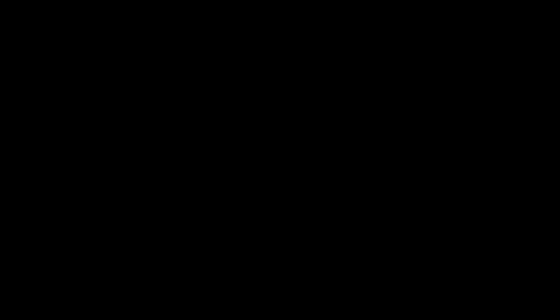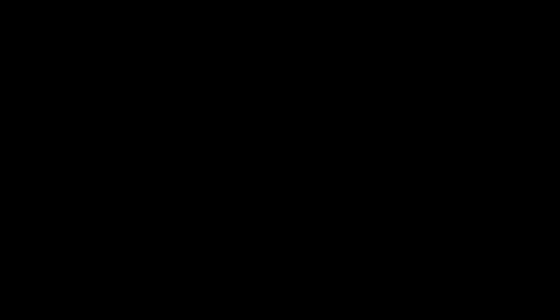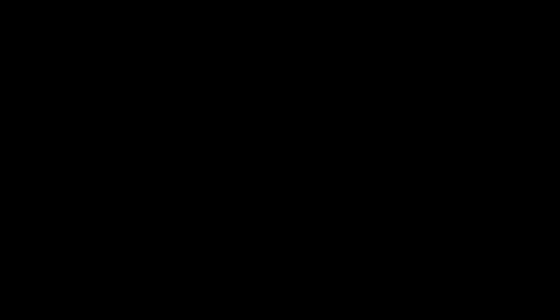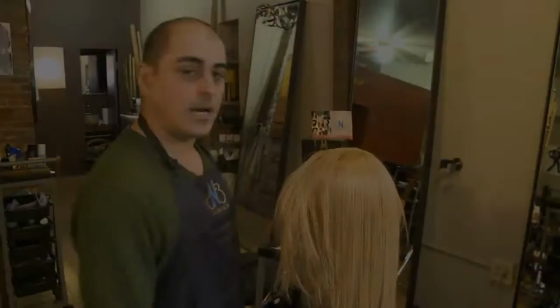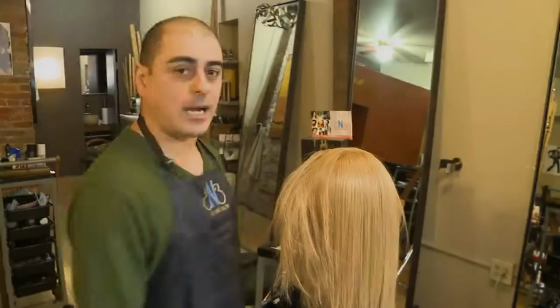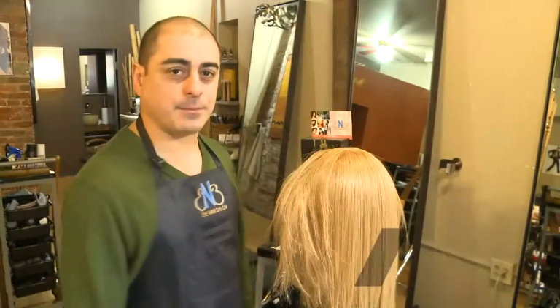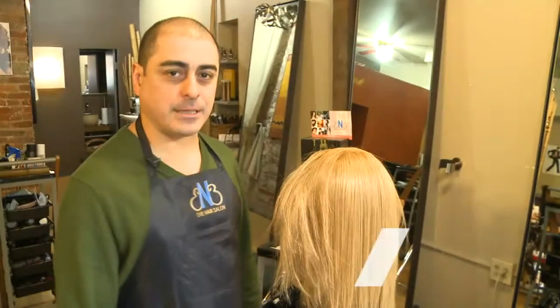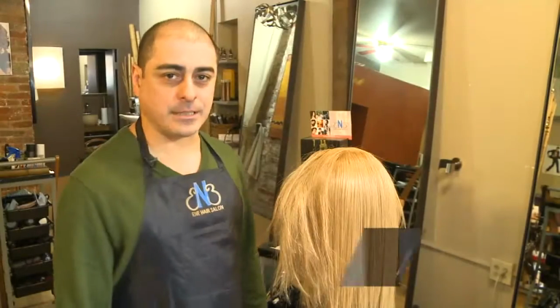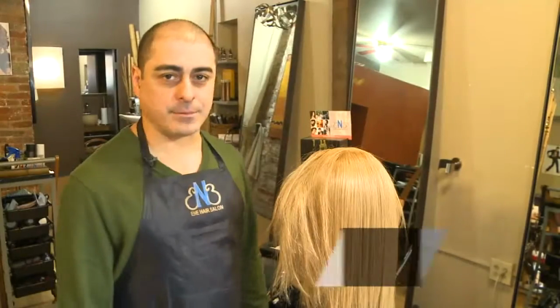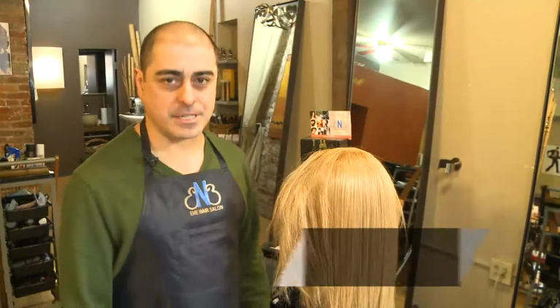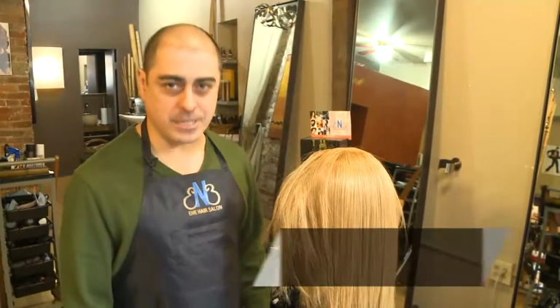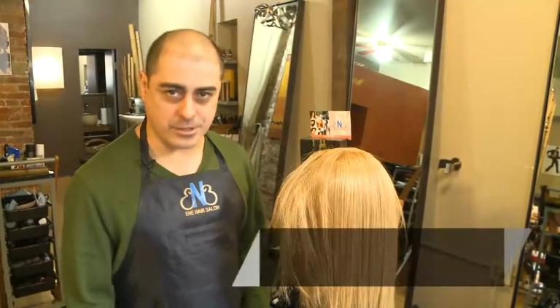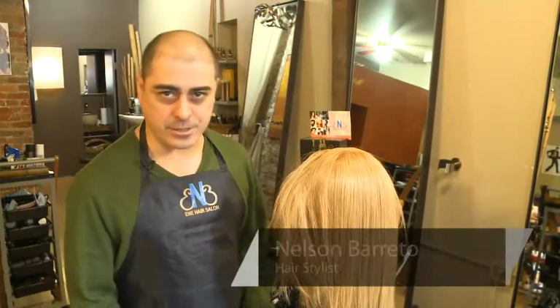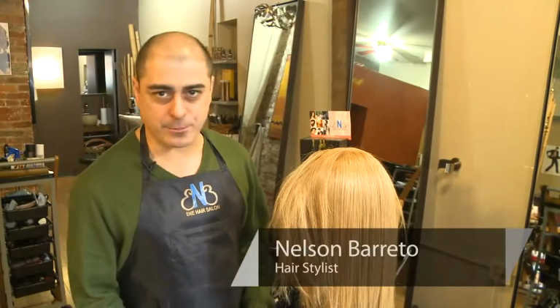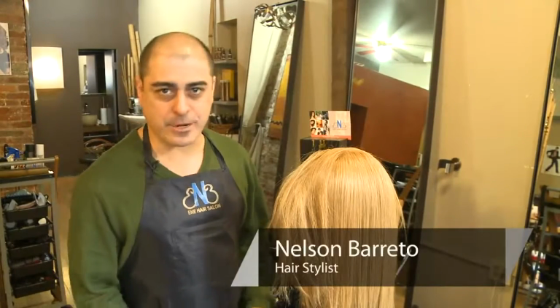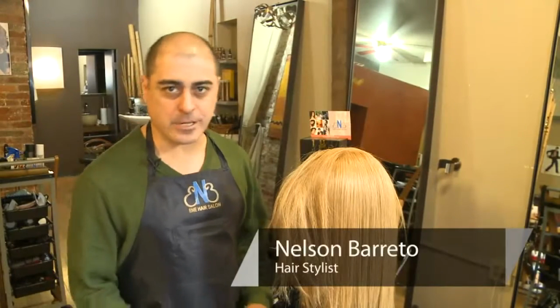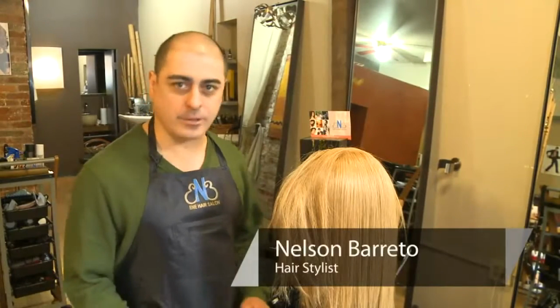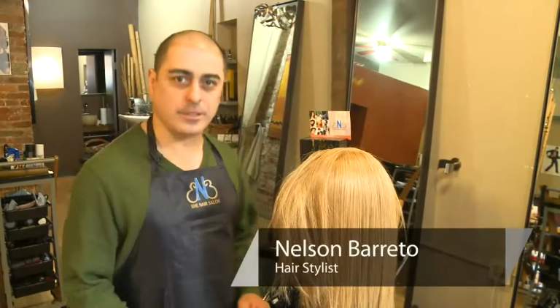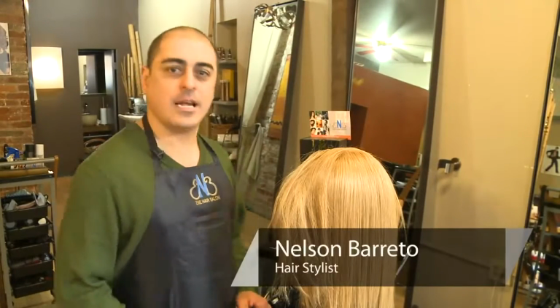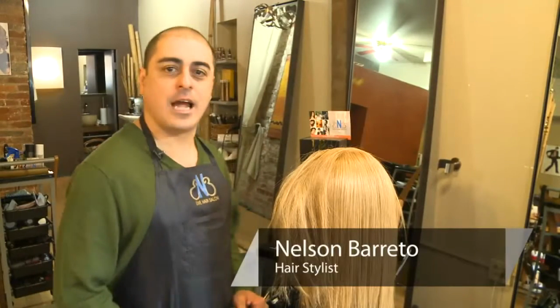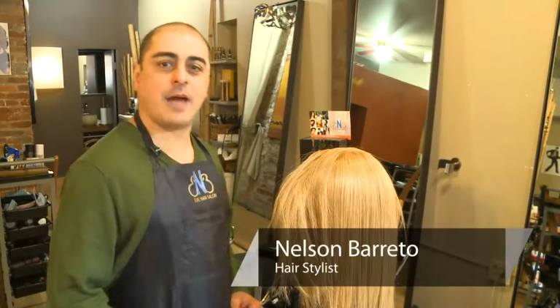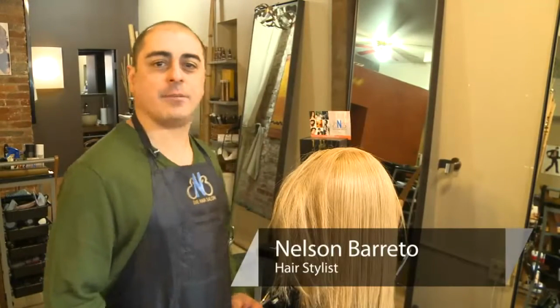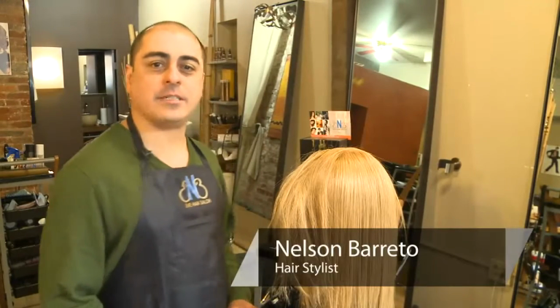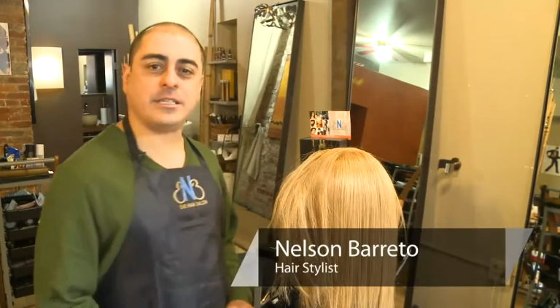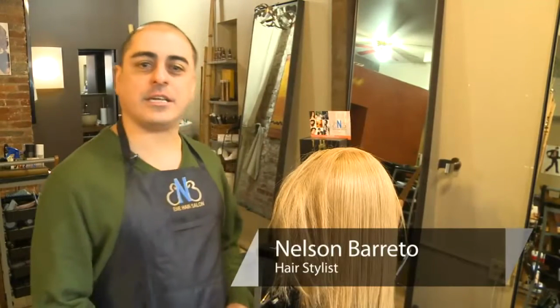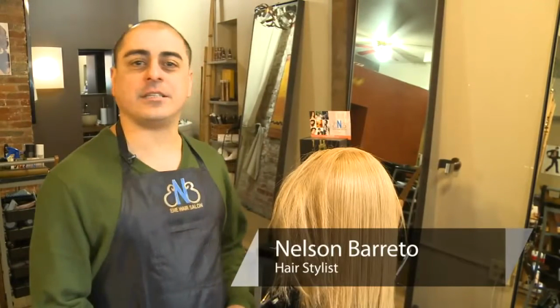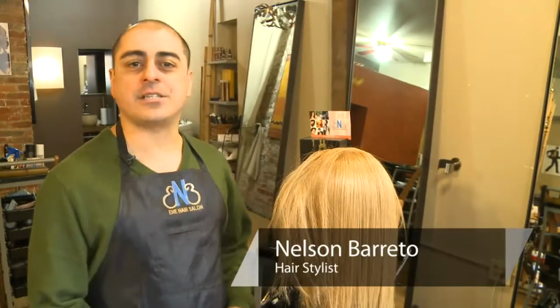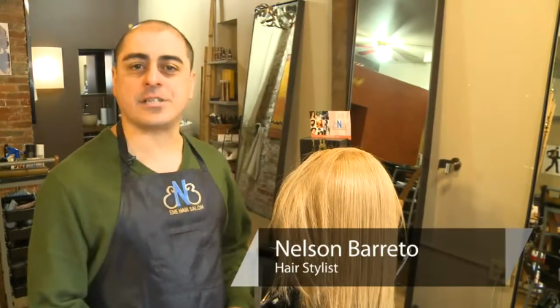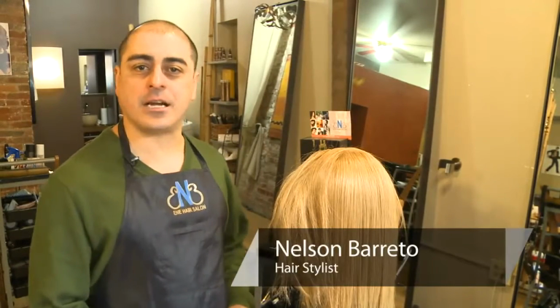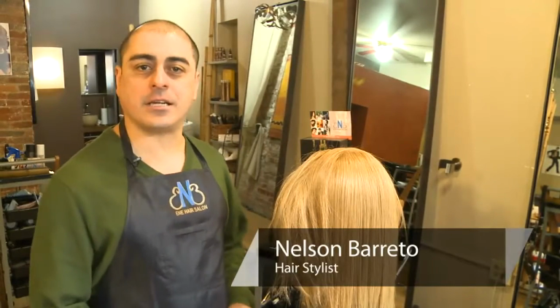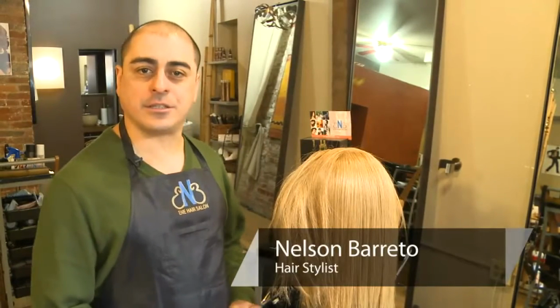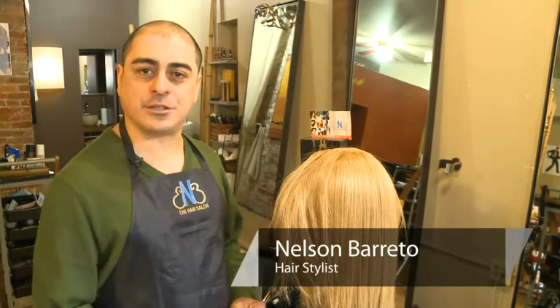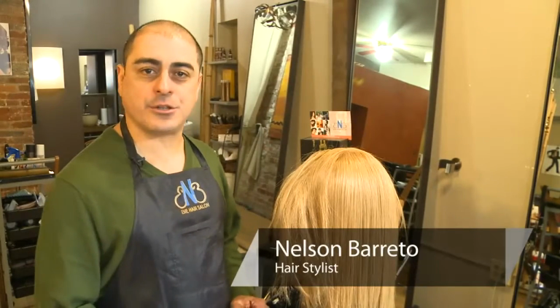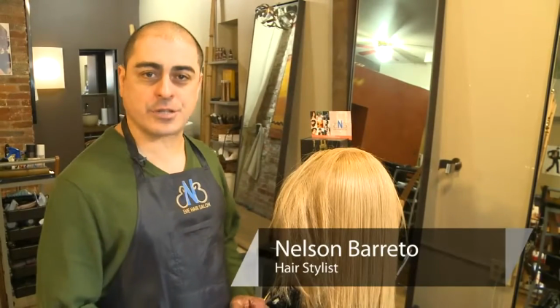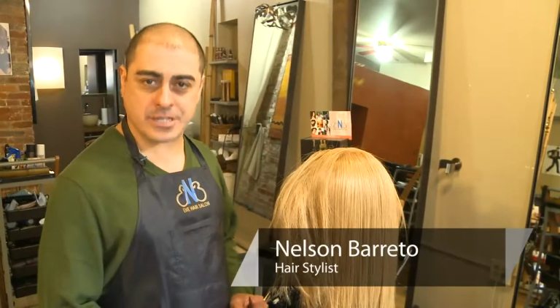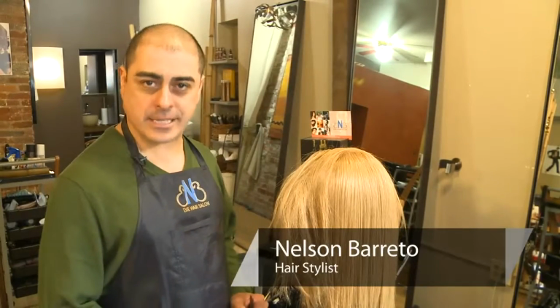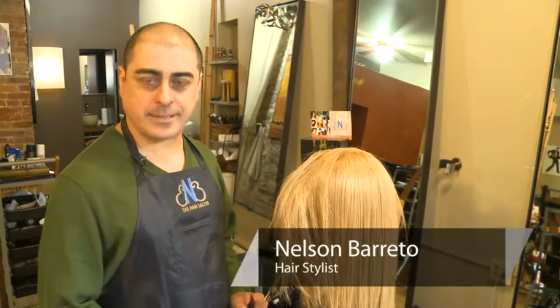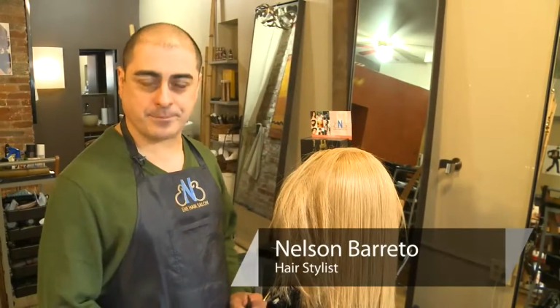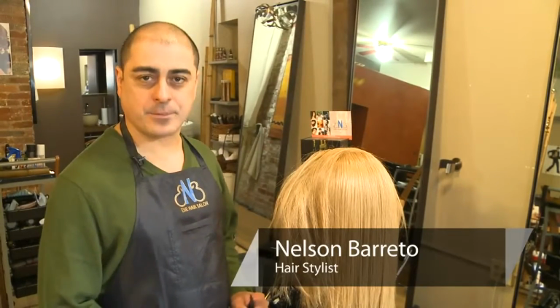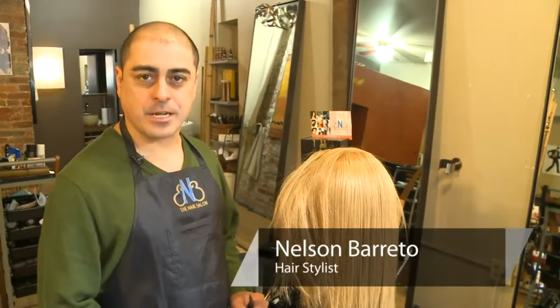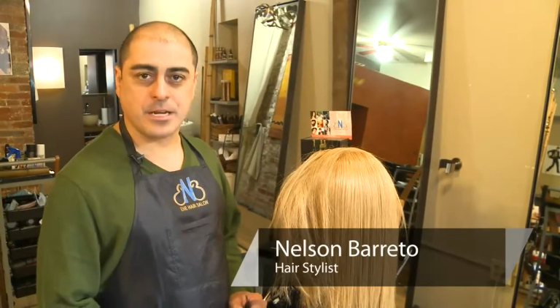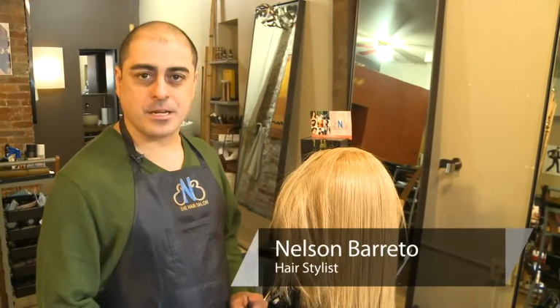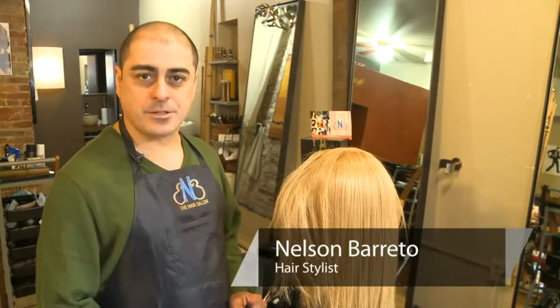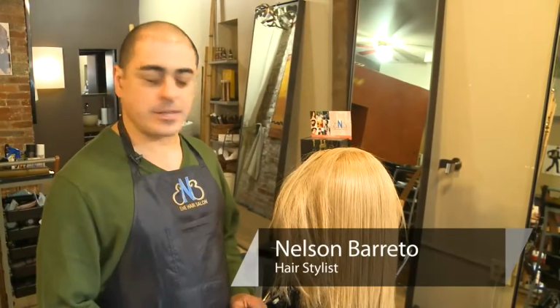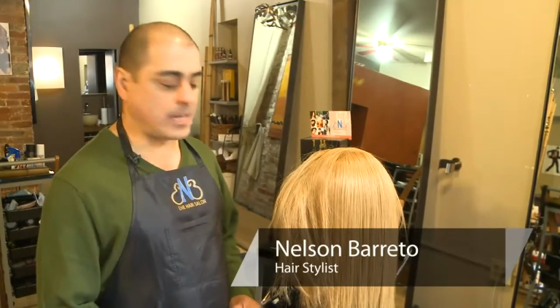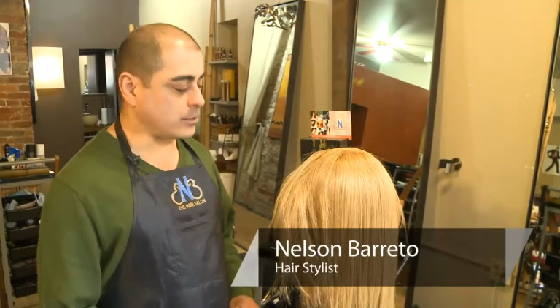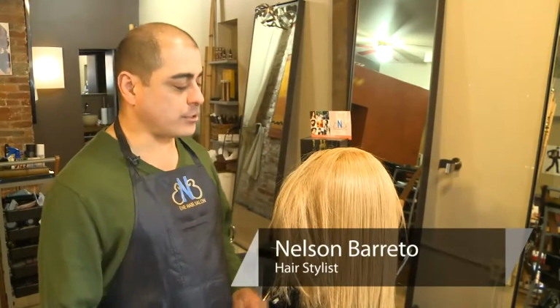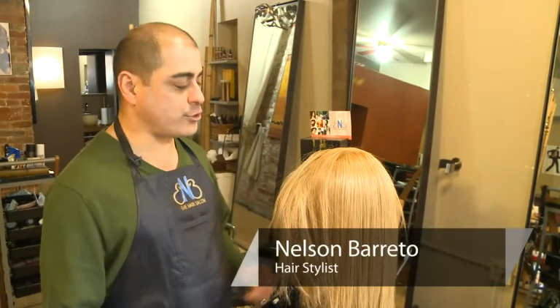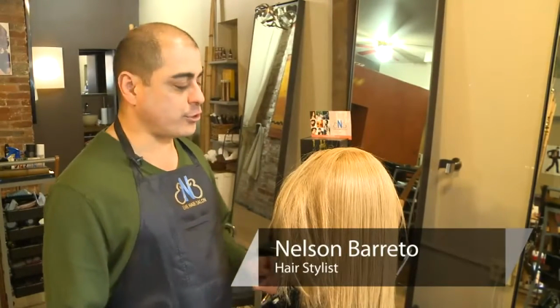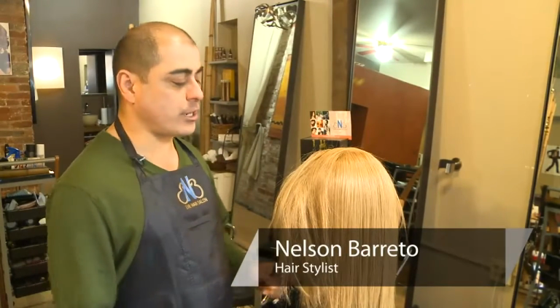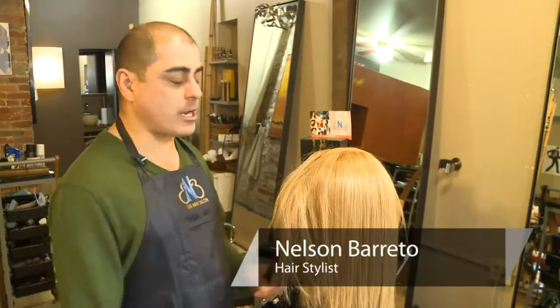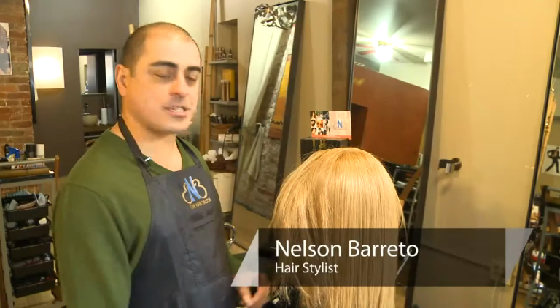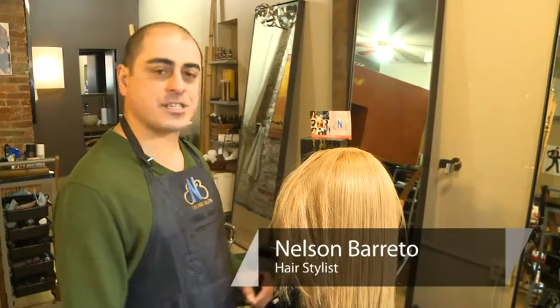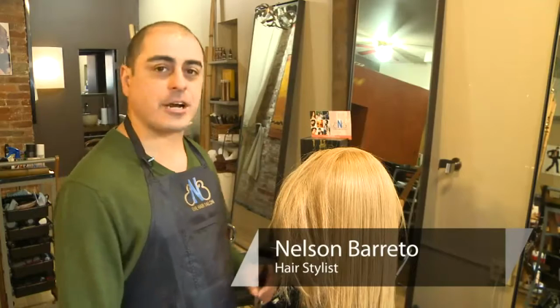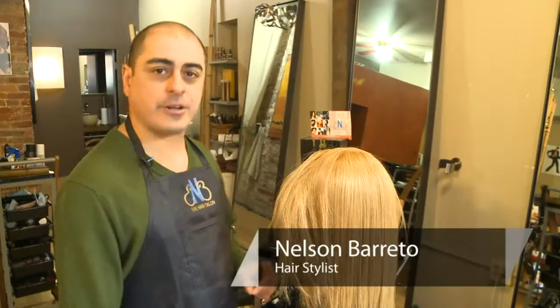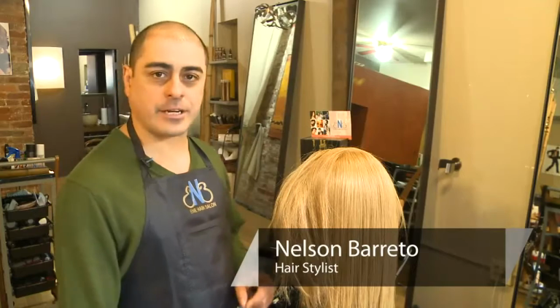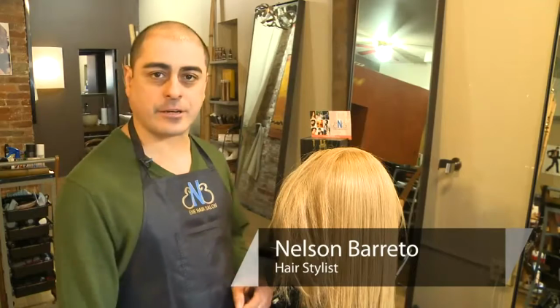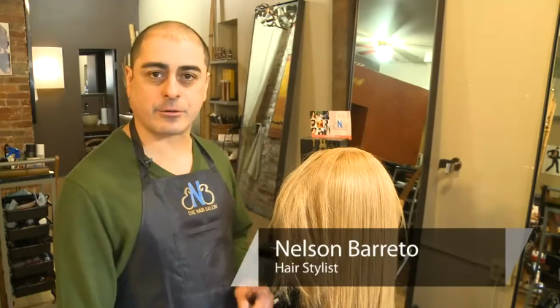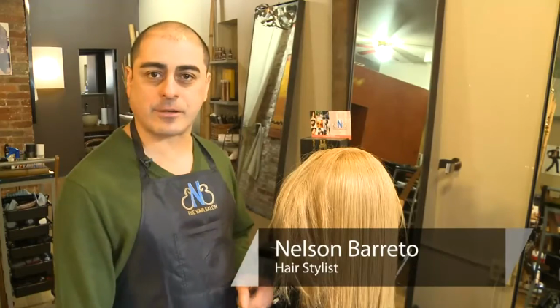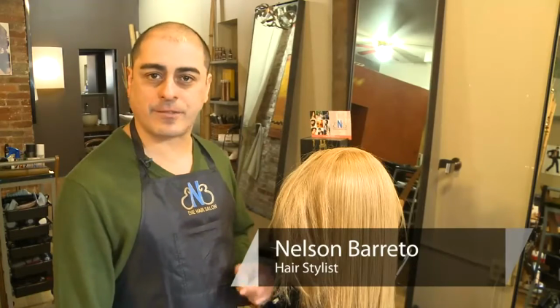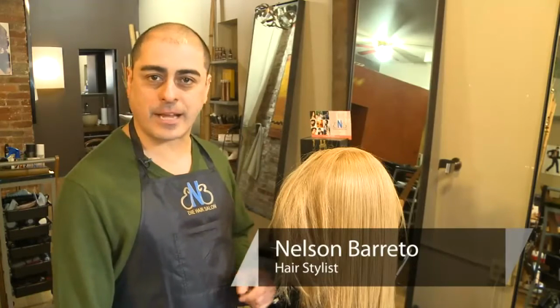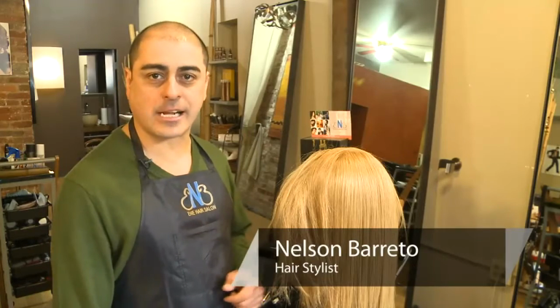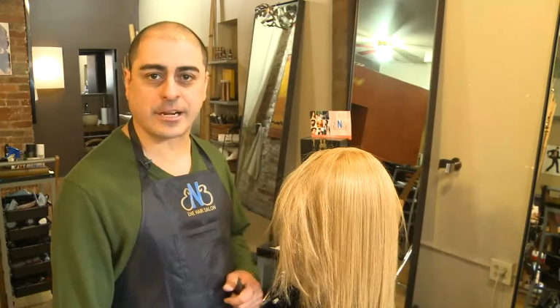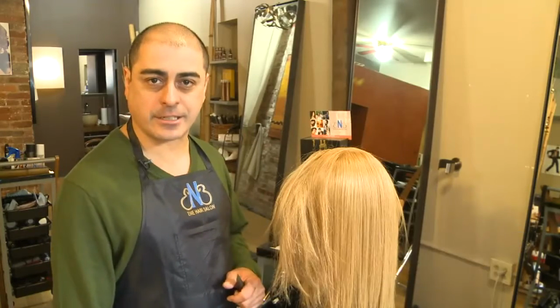Hi, my name is Nelson Barreto. I'm at E&E Salon in New York City. Today I'm going to show you how to style hair with a flat iron.